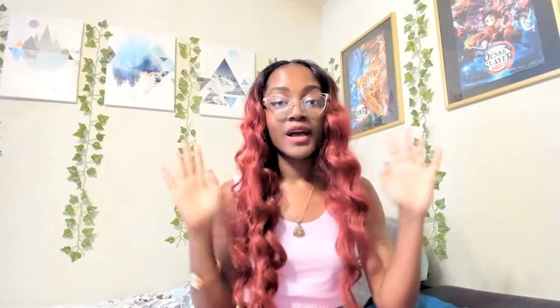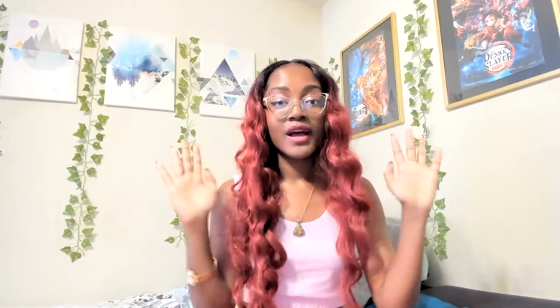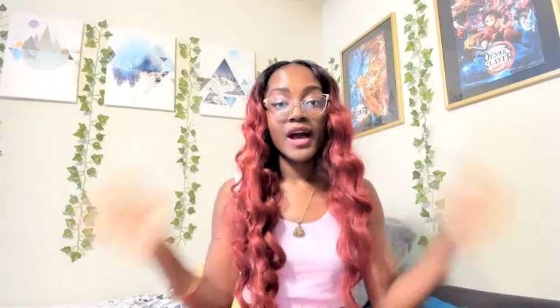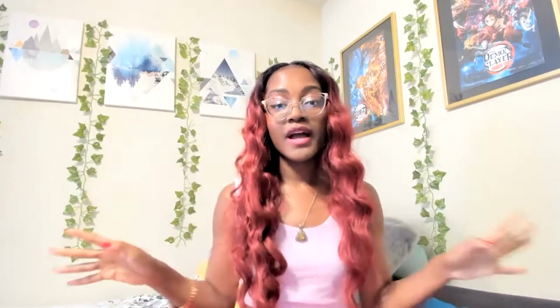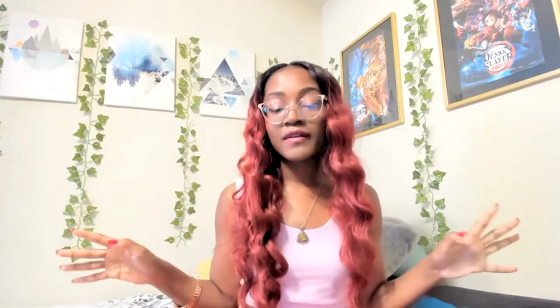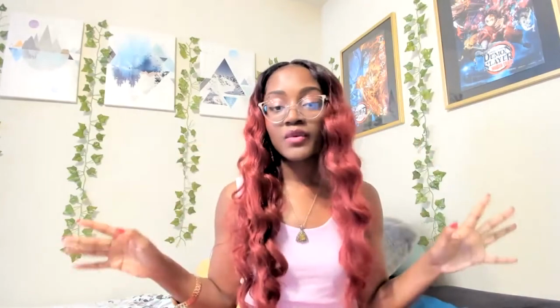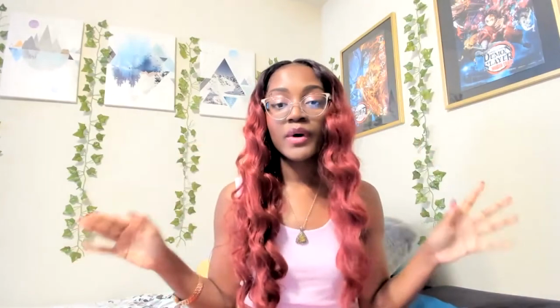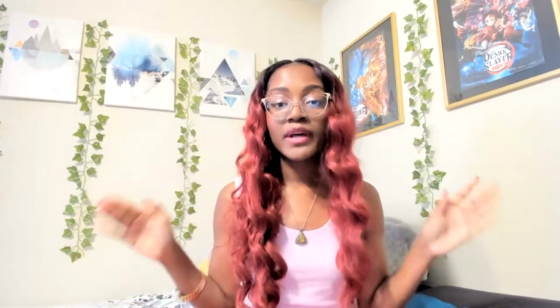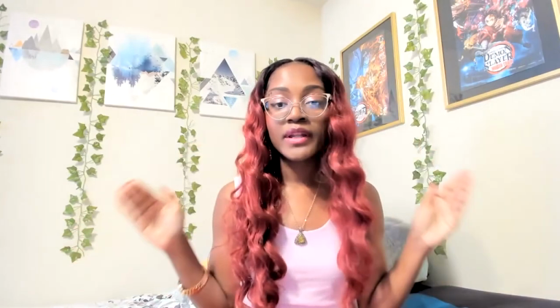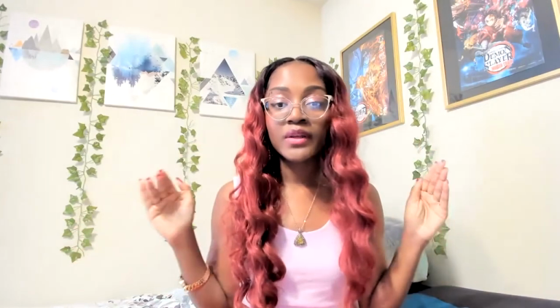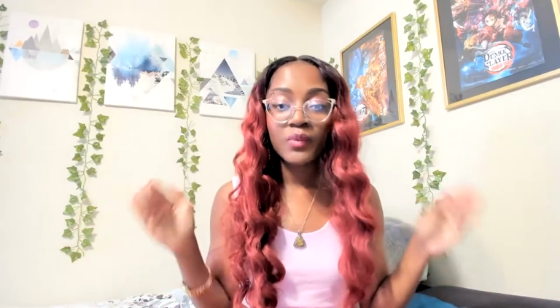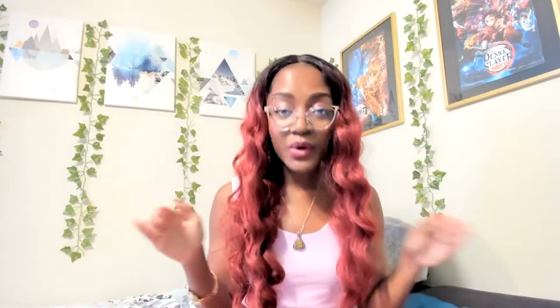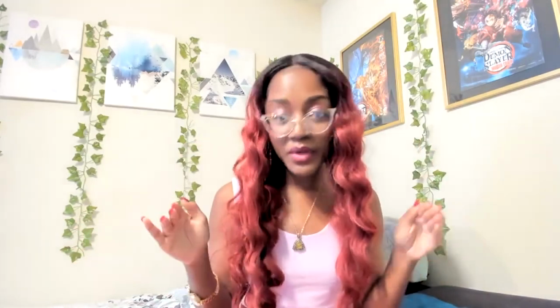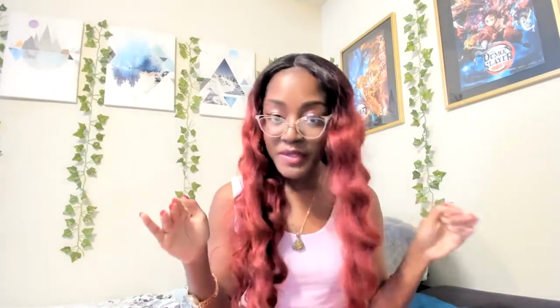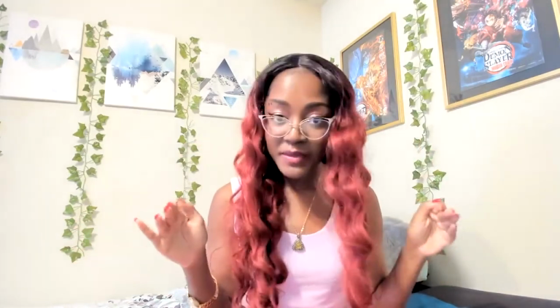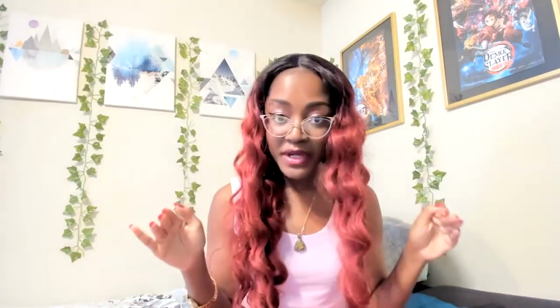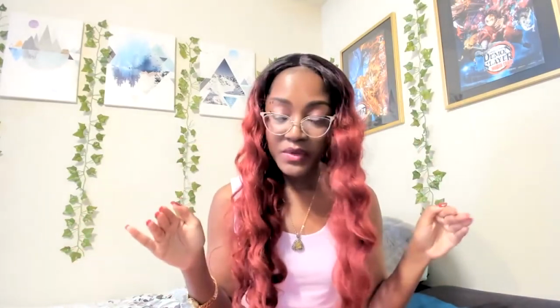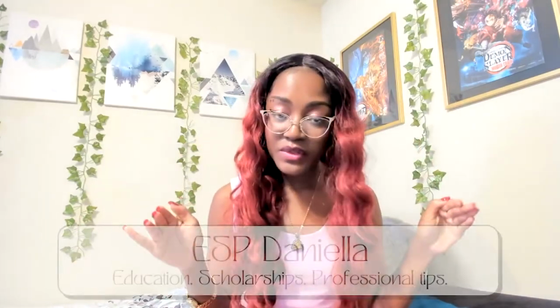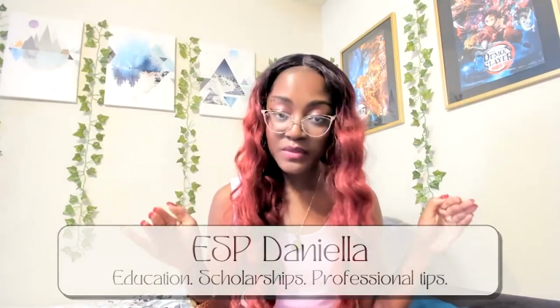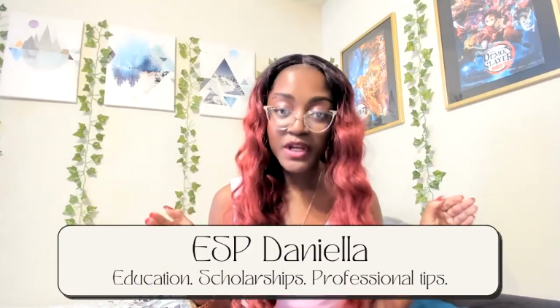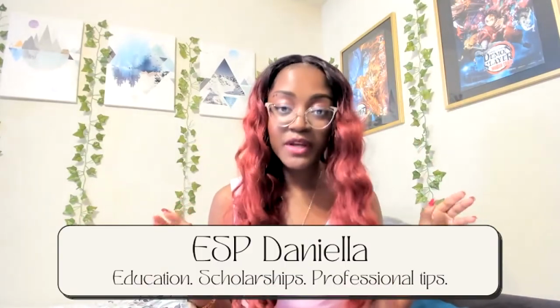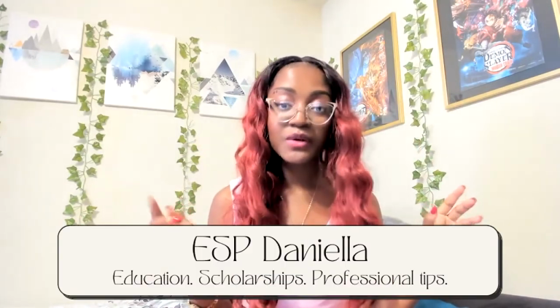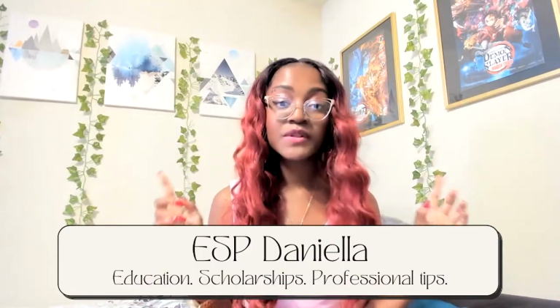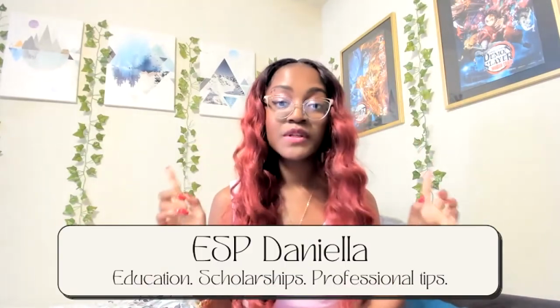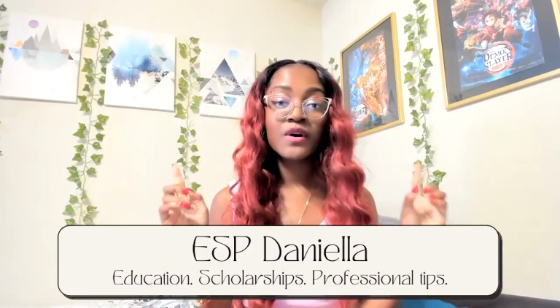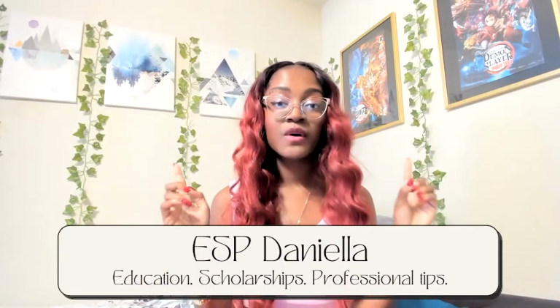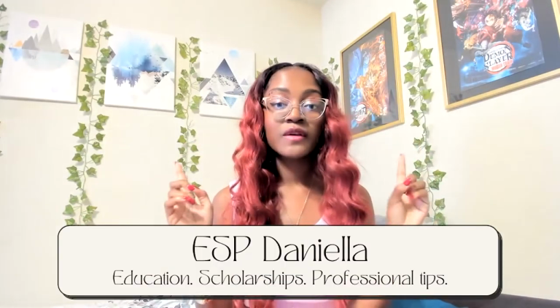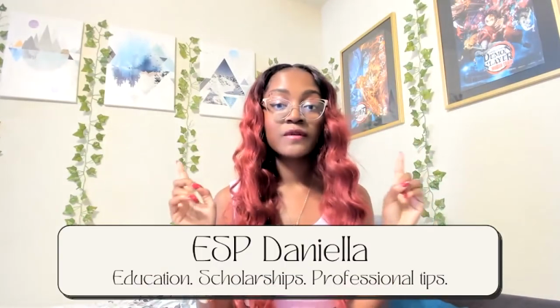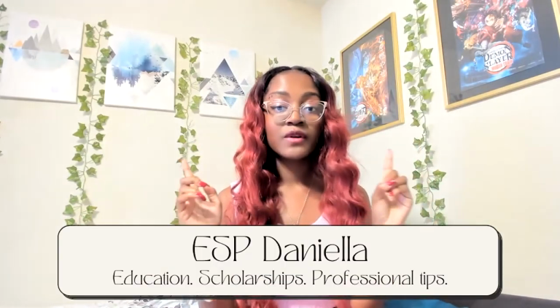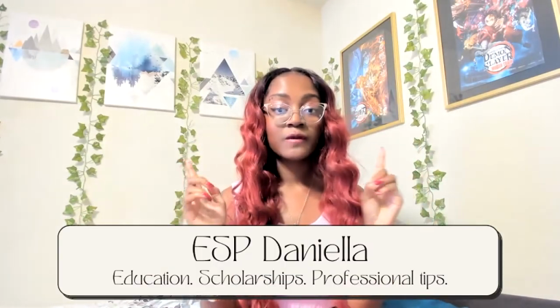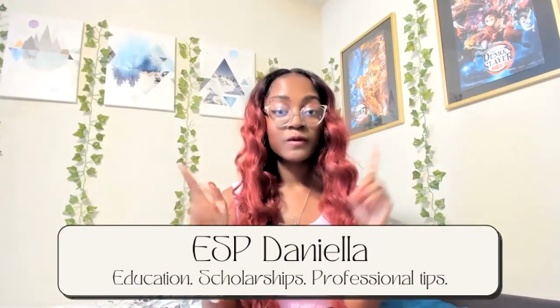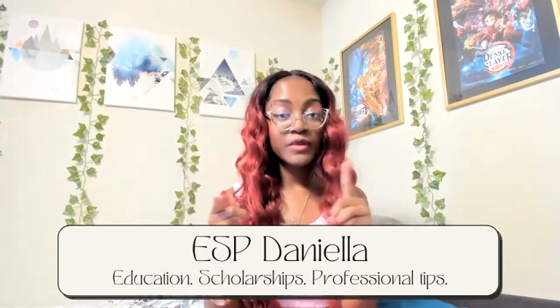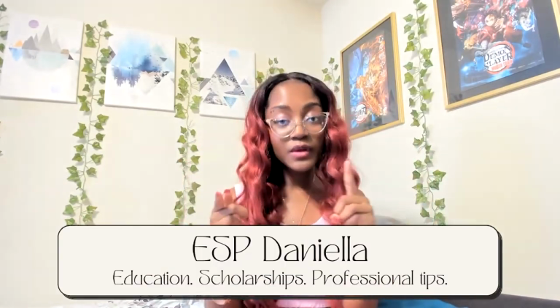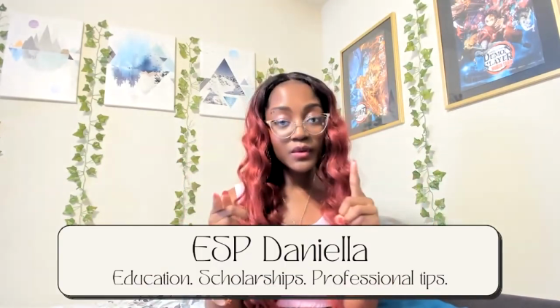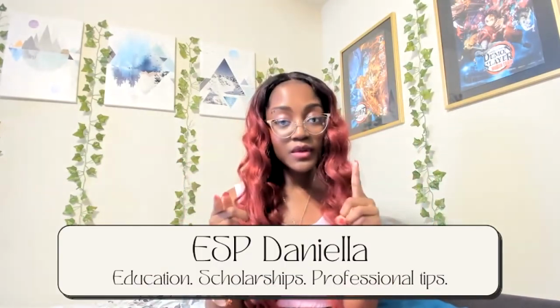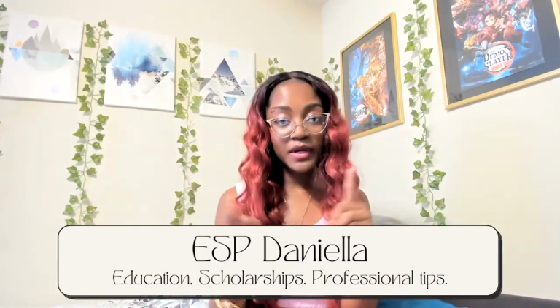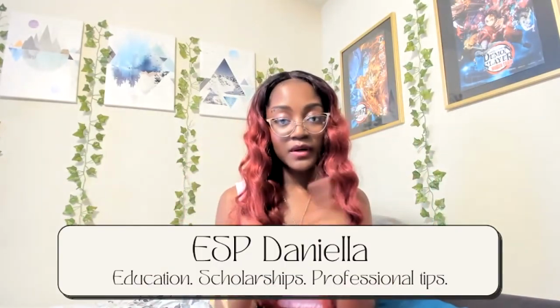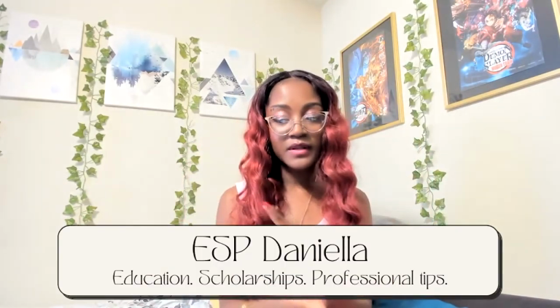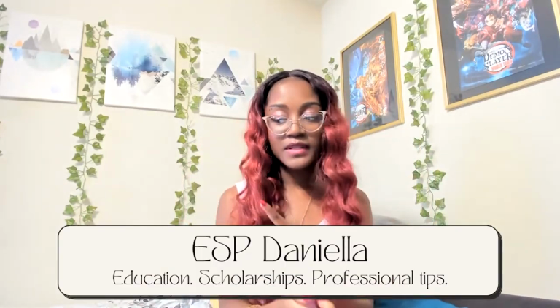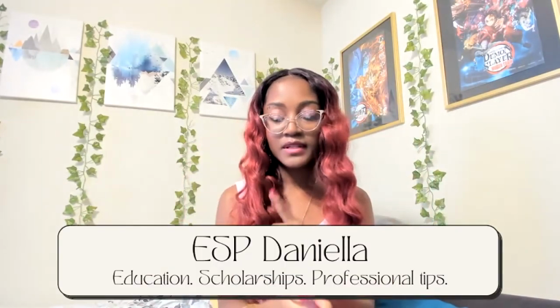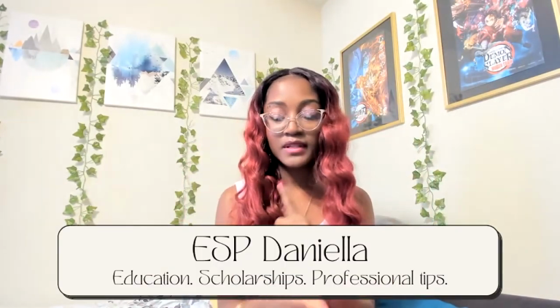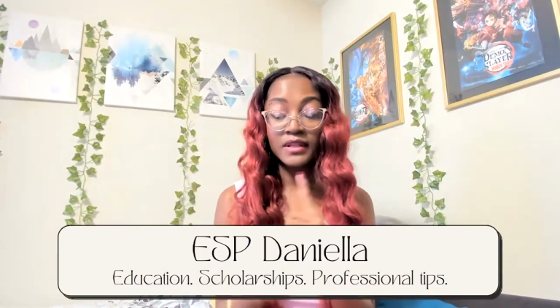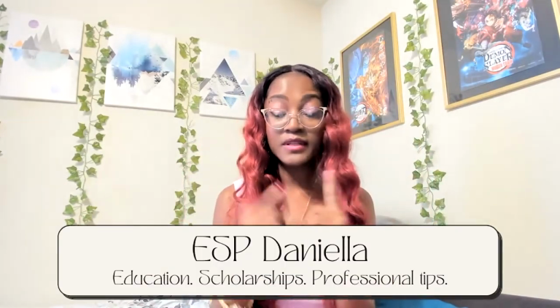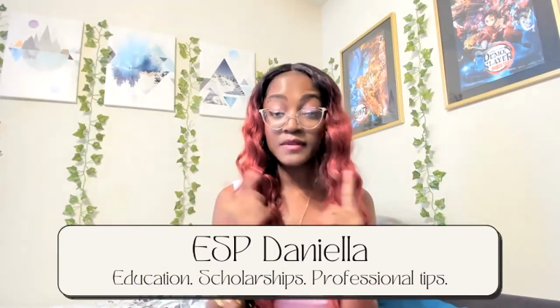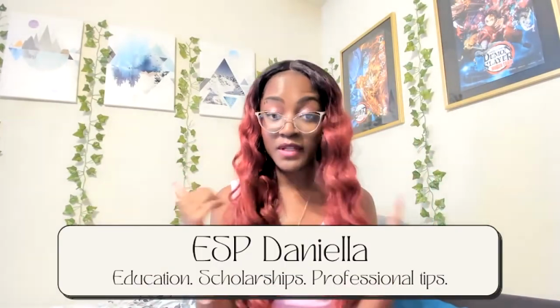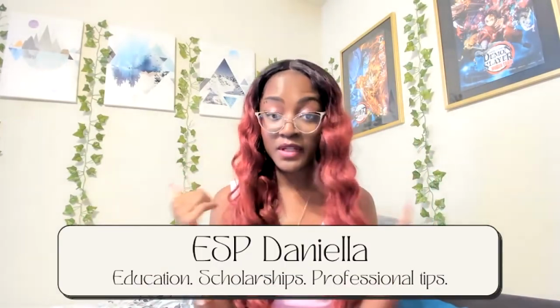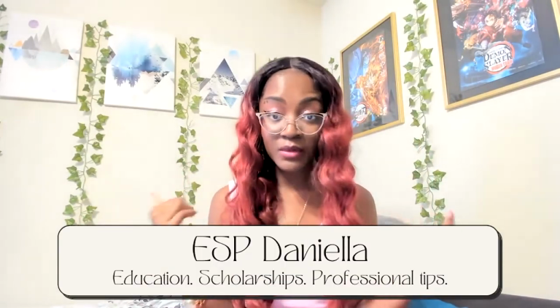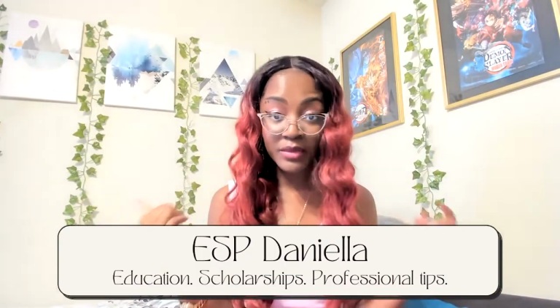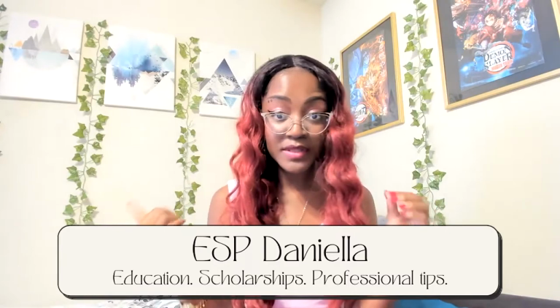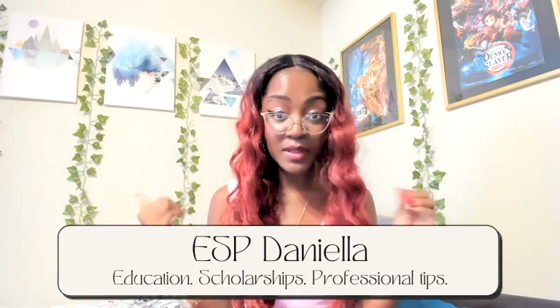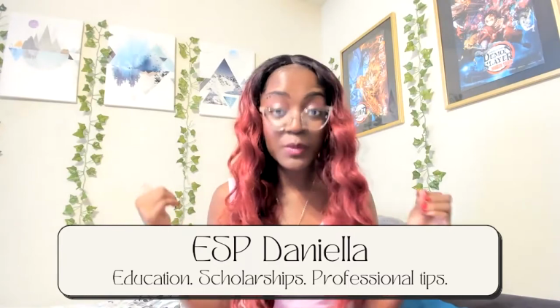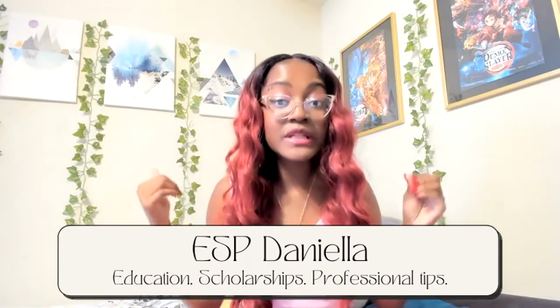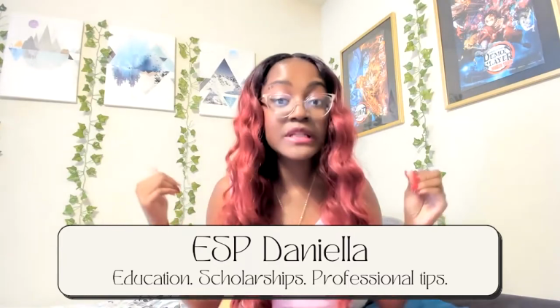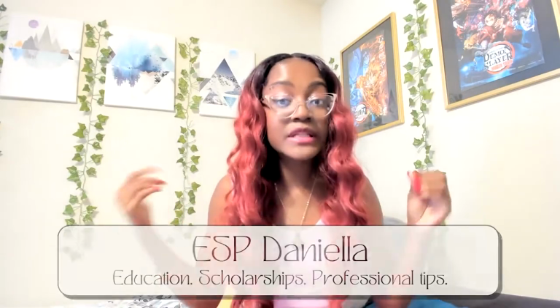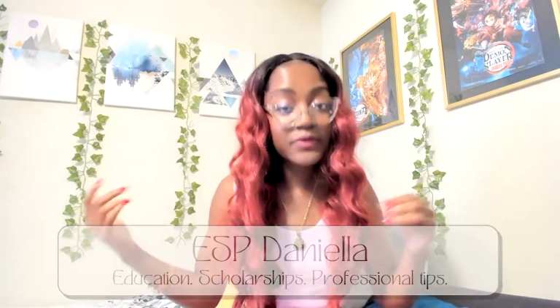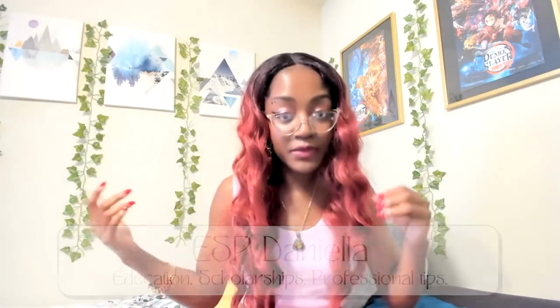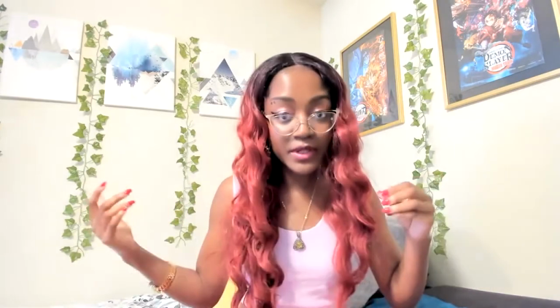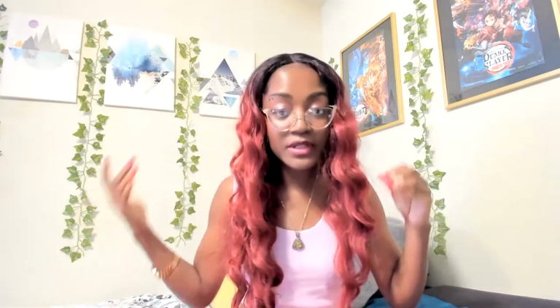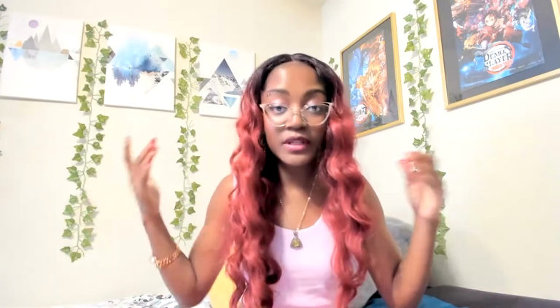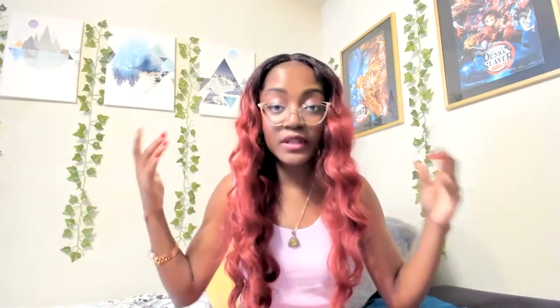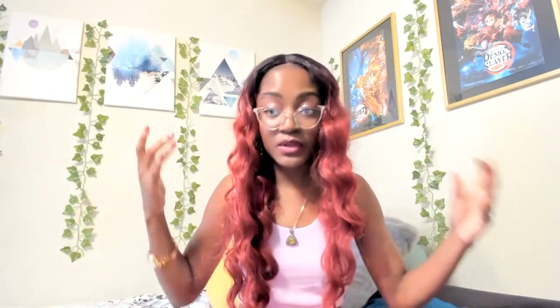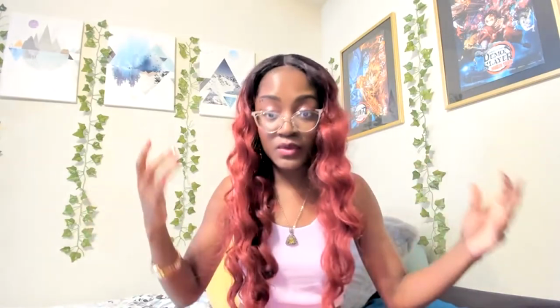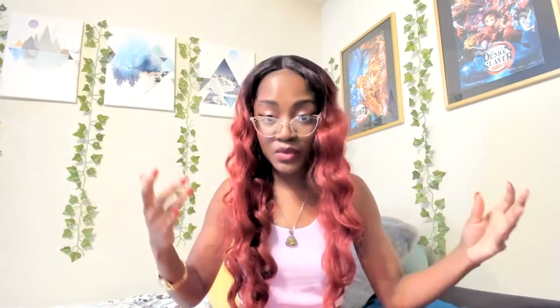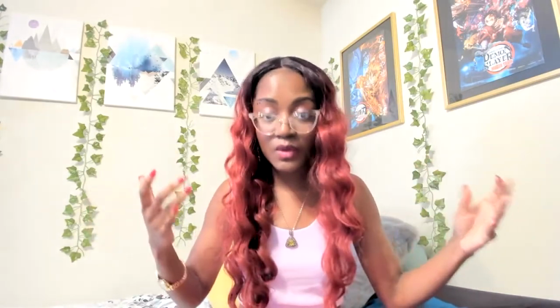Hi everyone and welcome to my YouTube channel. If you're familiar with my content, this video will be somewhat different than the usual.